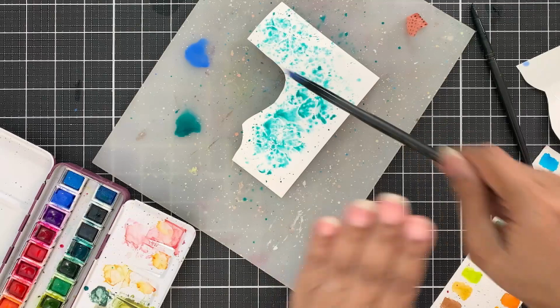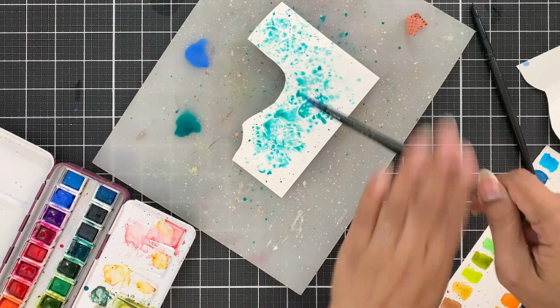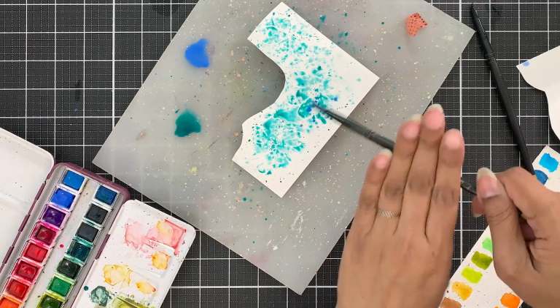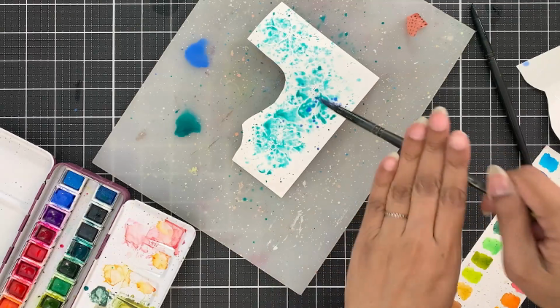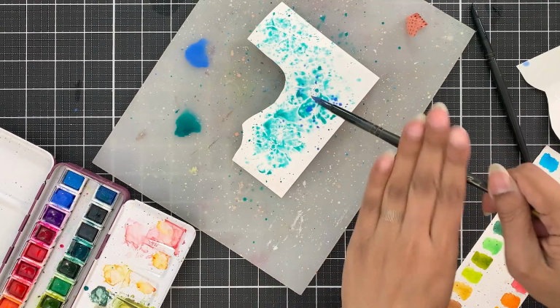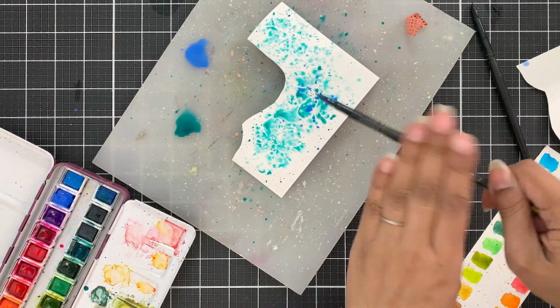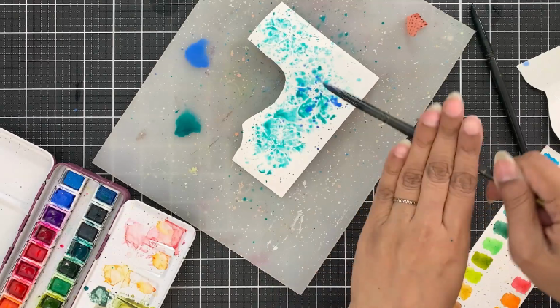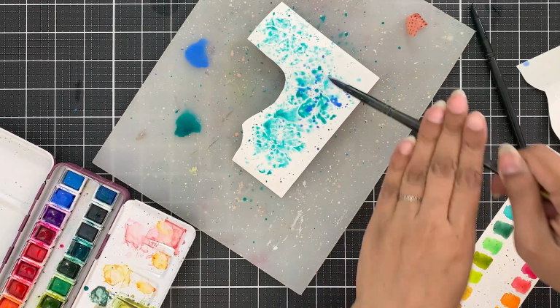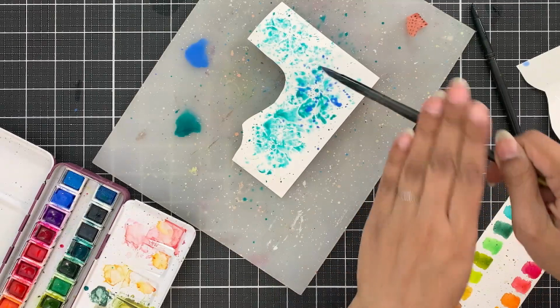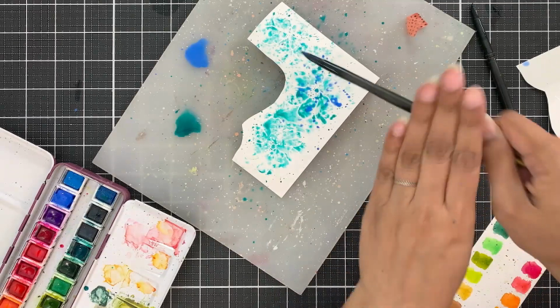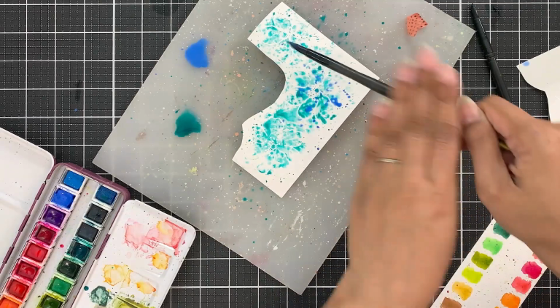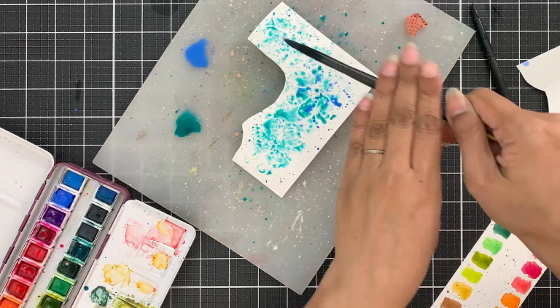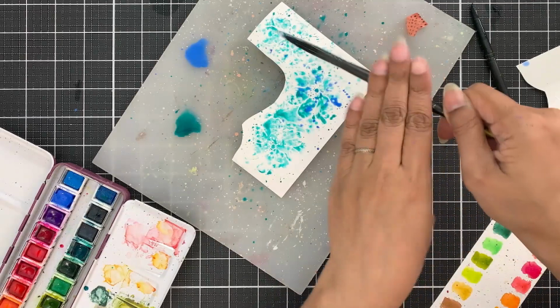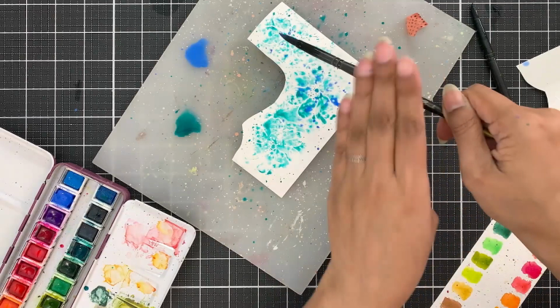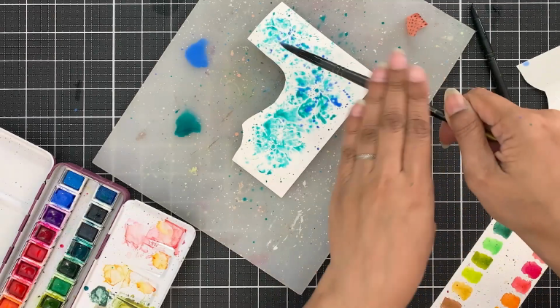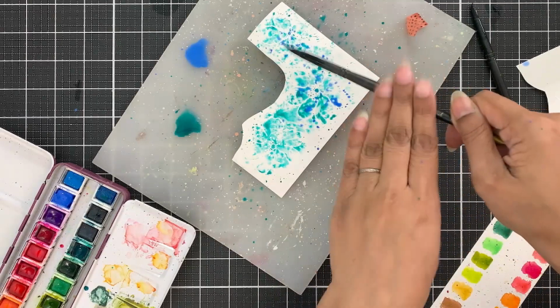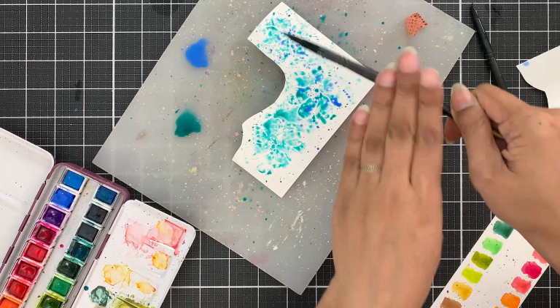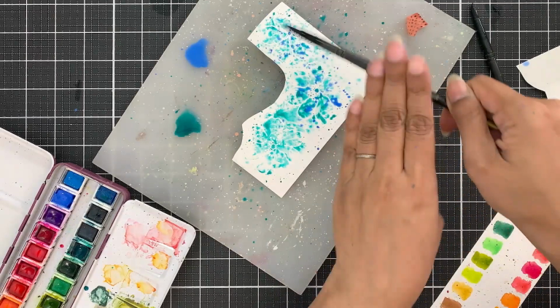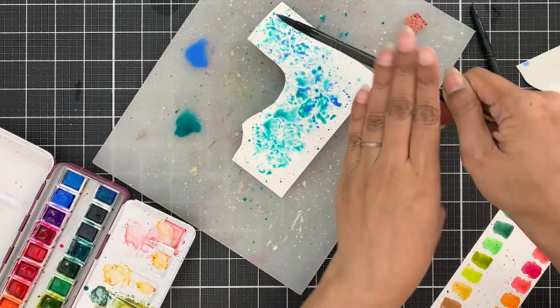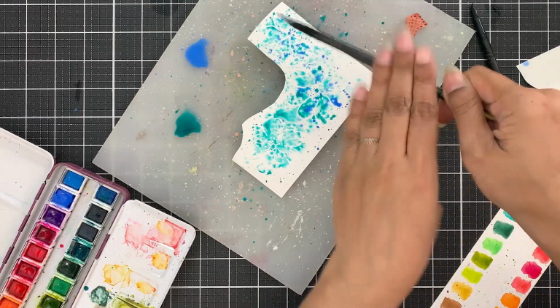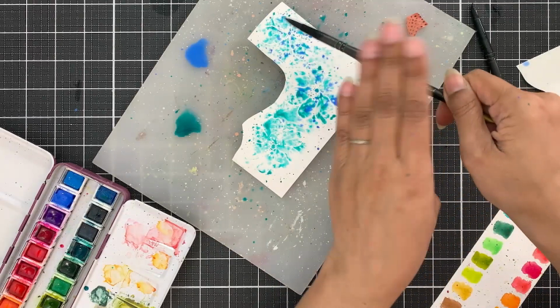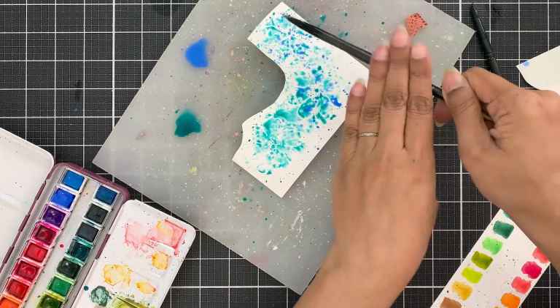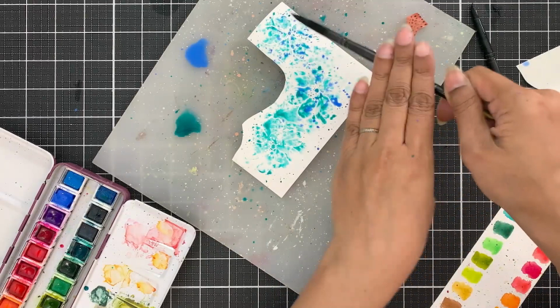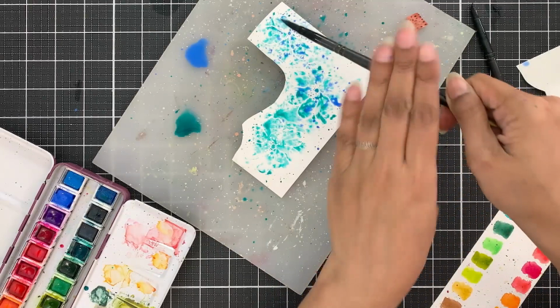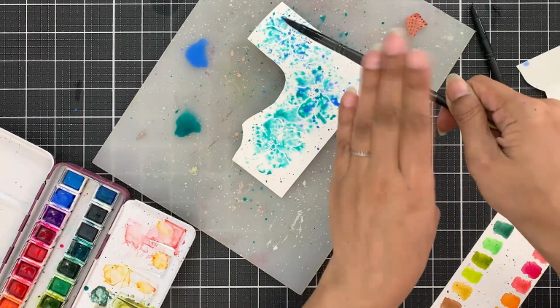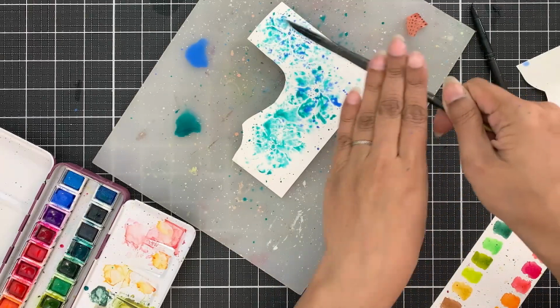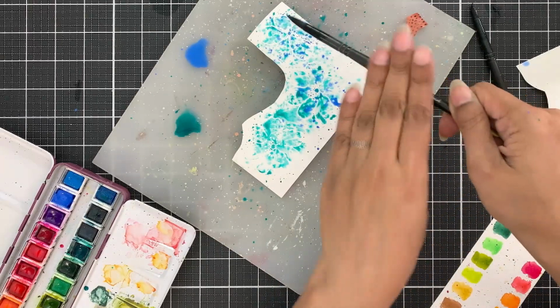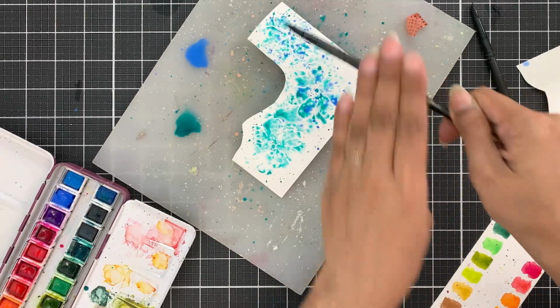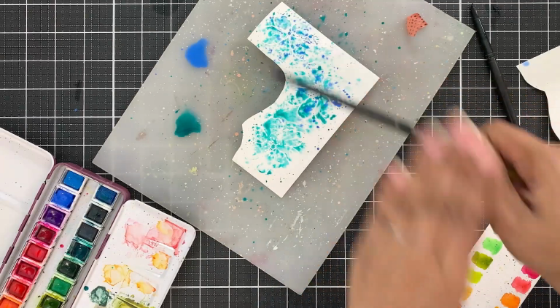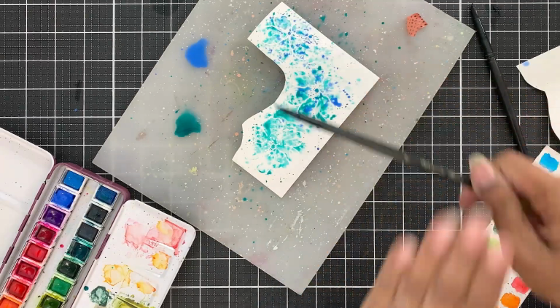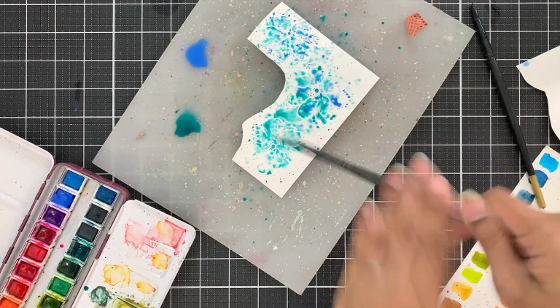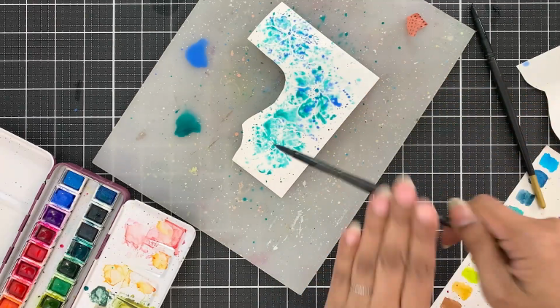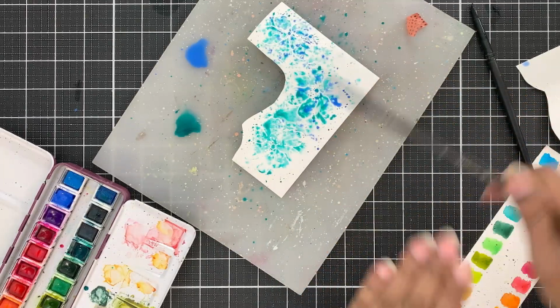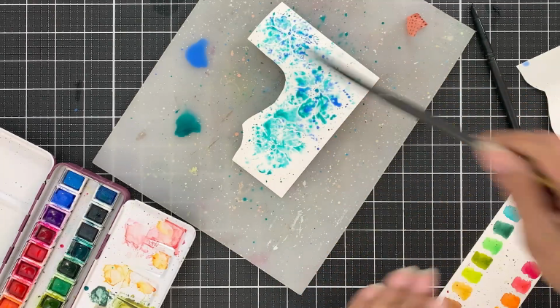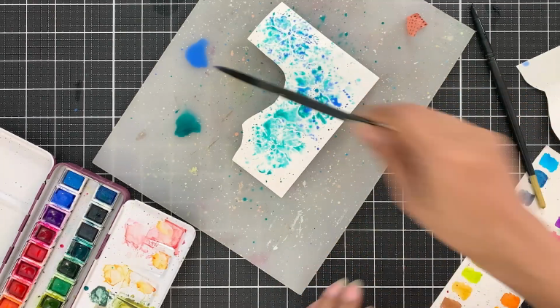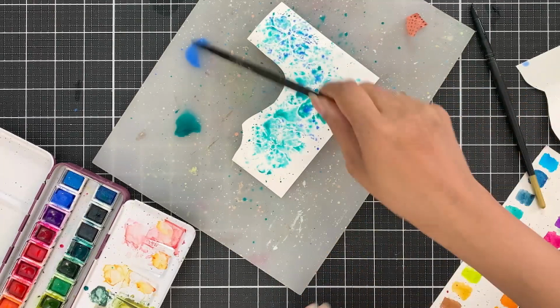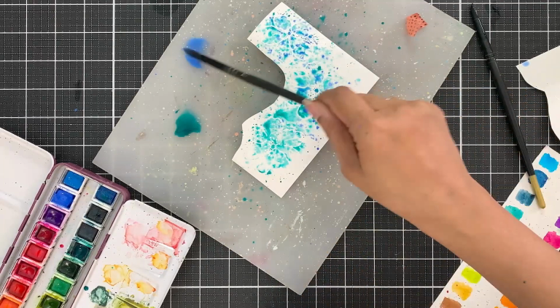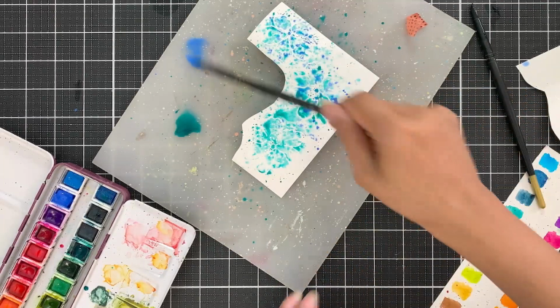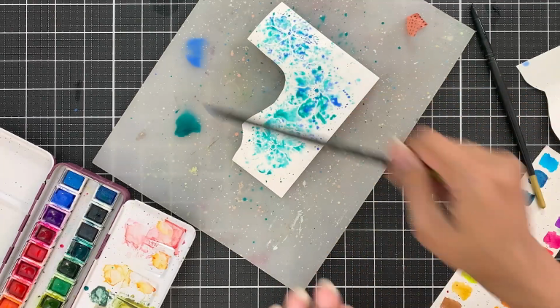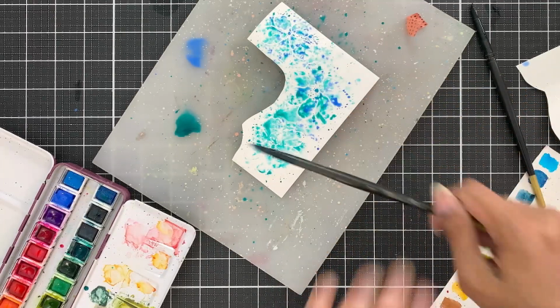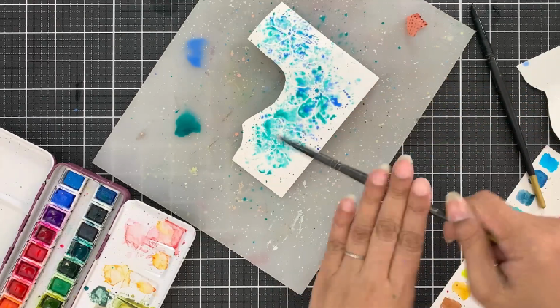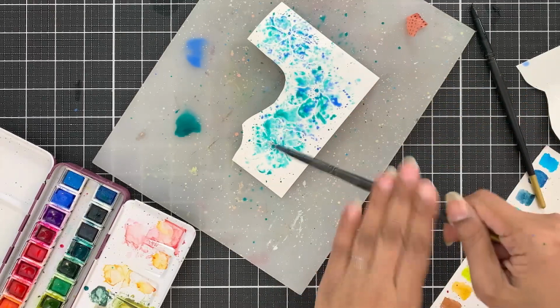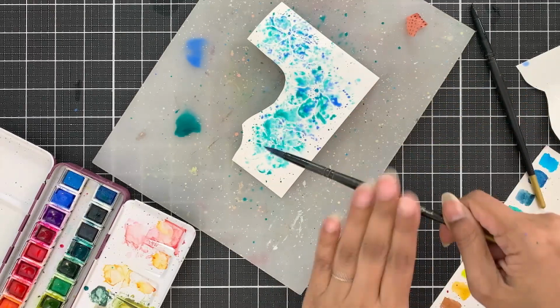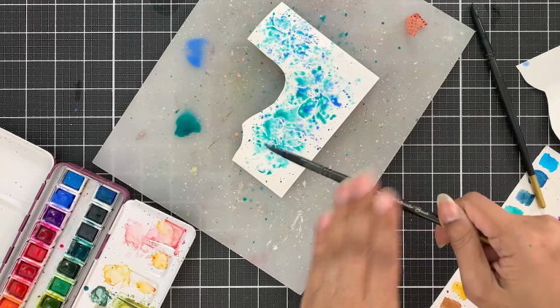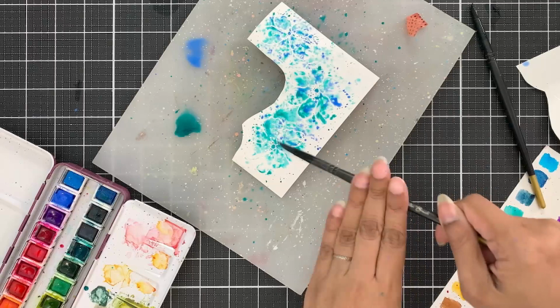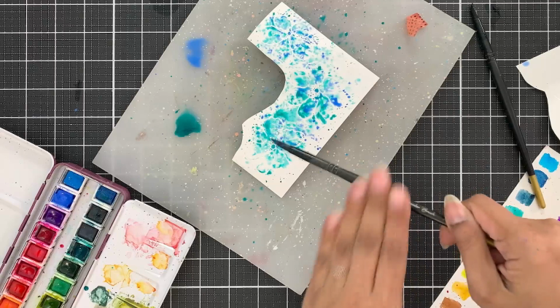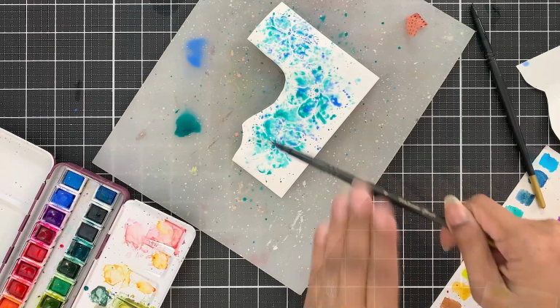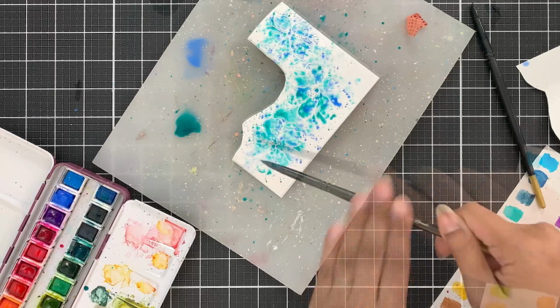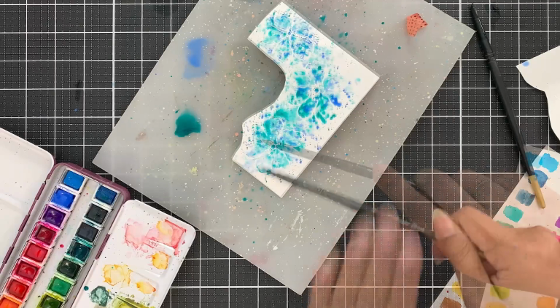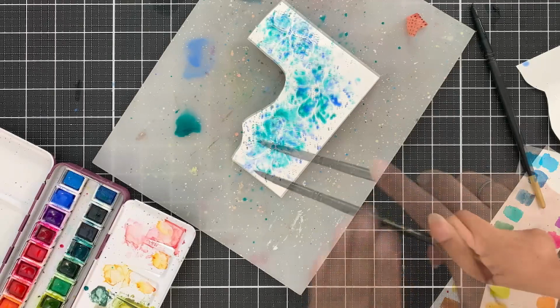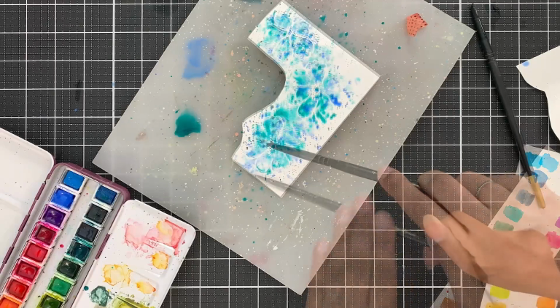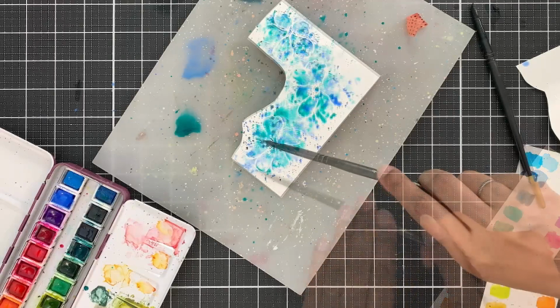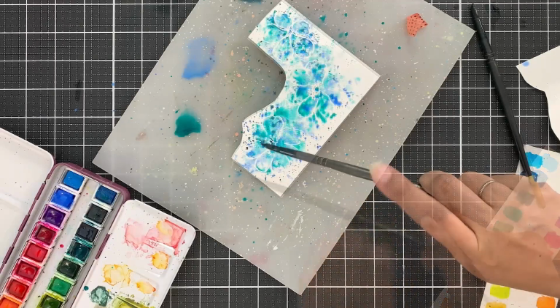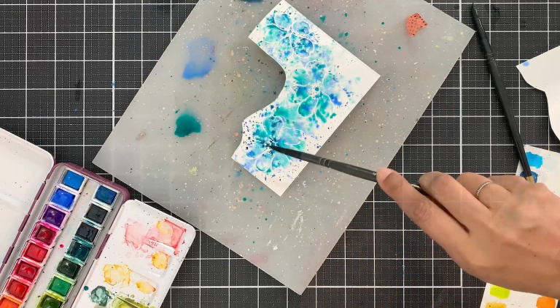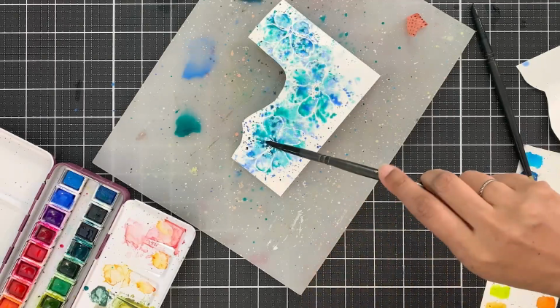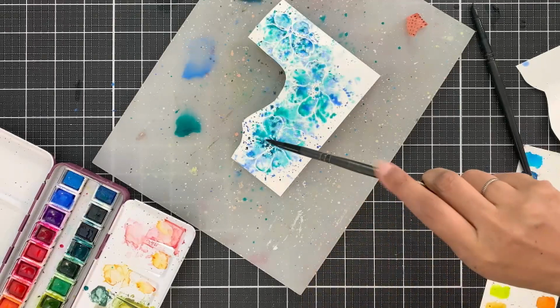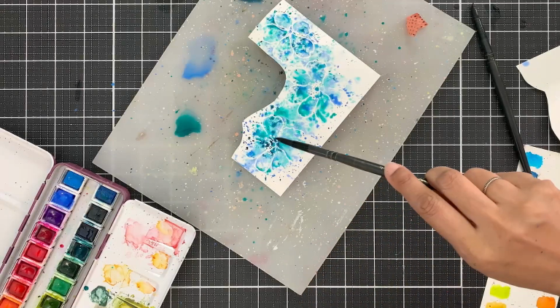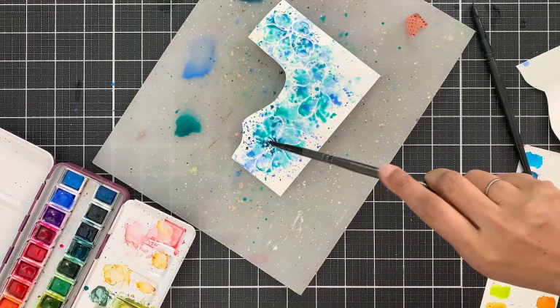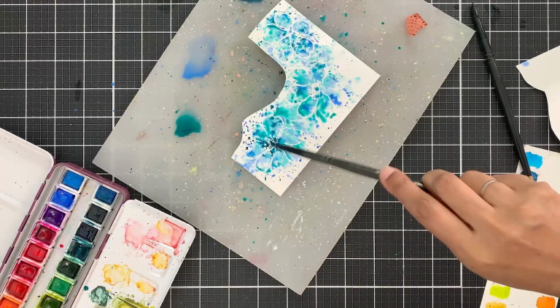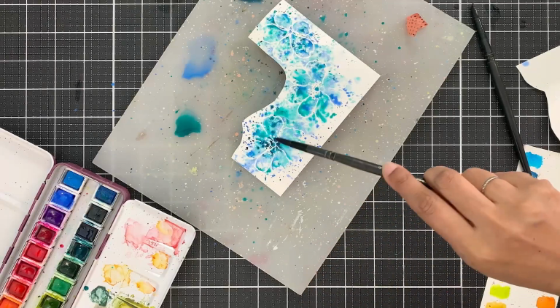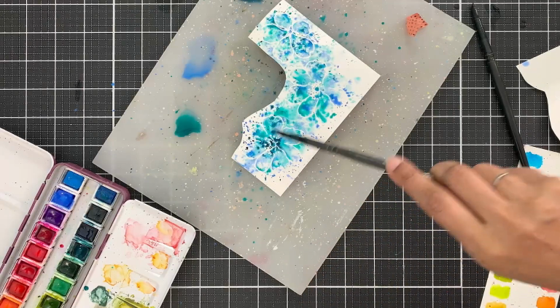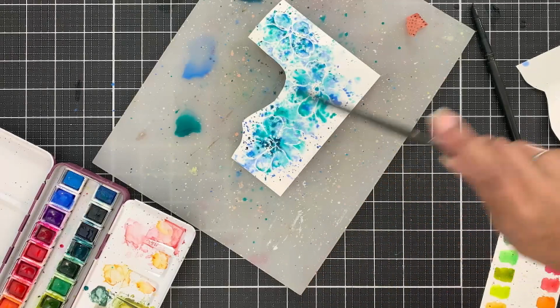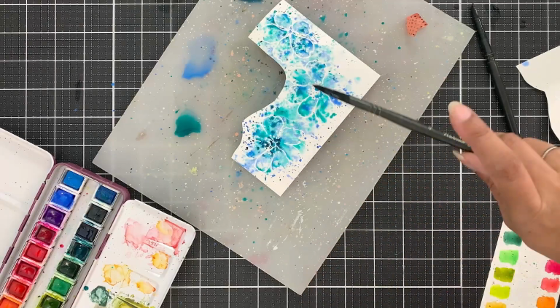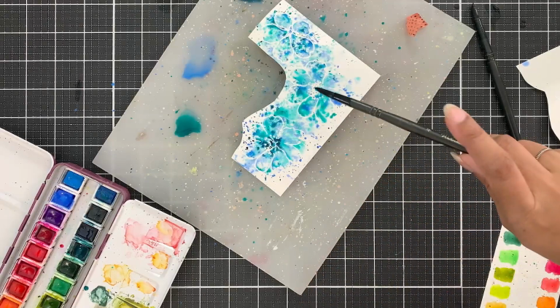Let's color some images using a fun, super messy and artsy watercolor technique that I call the splatter watercolor technique.